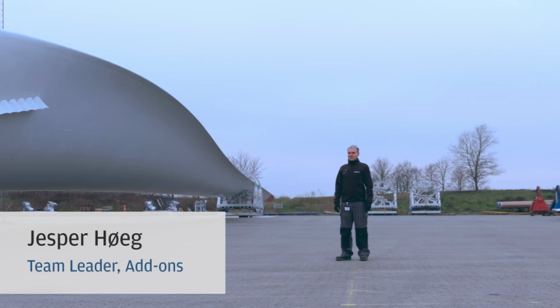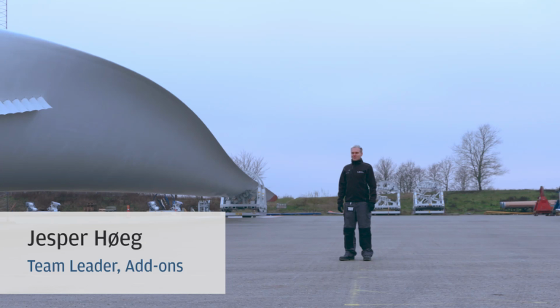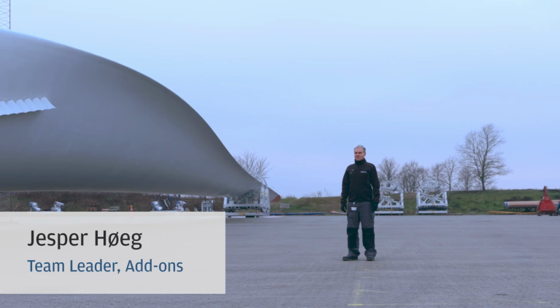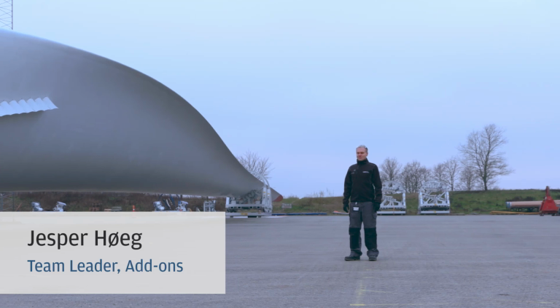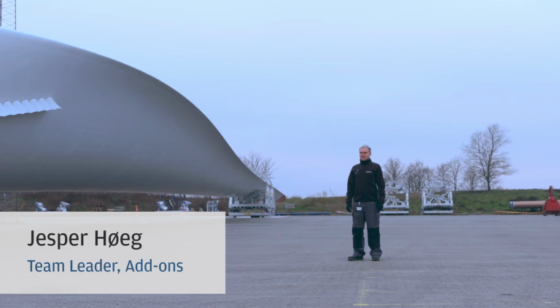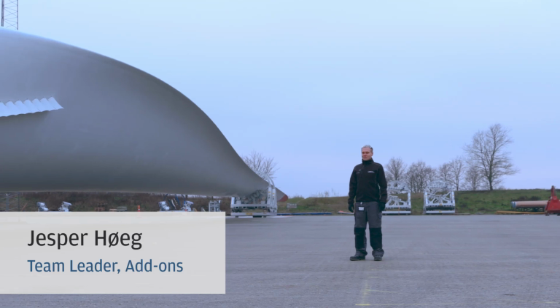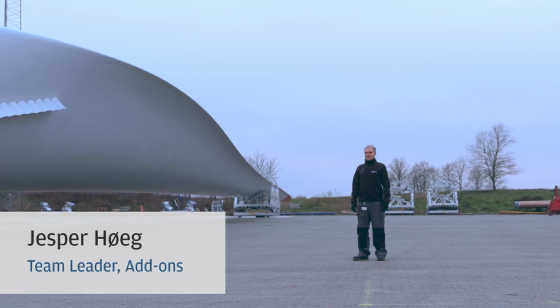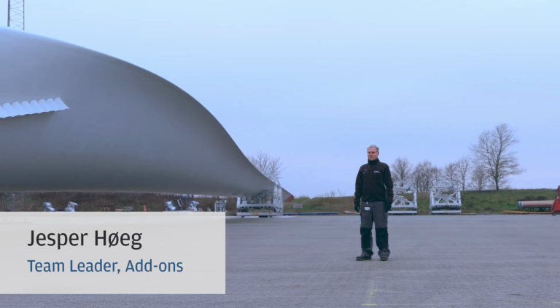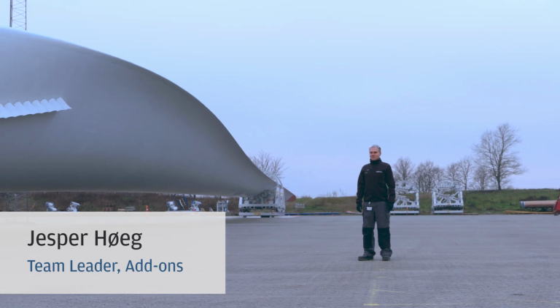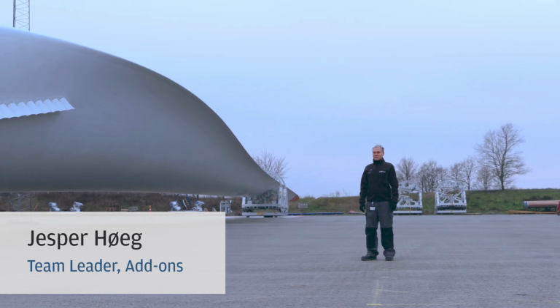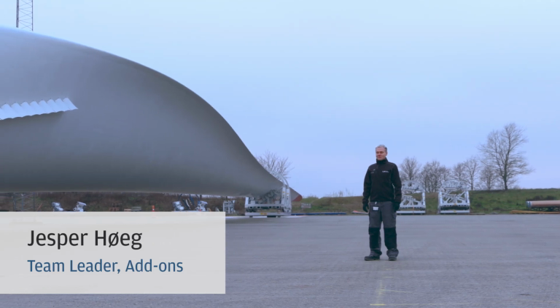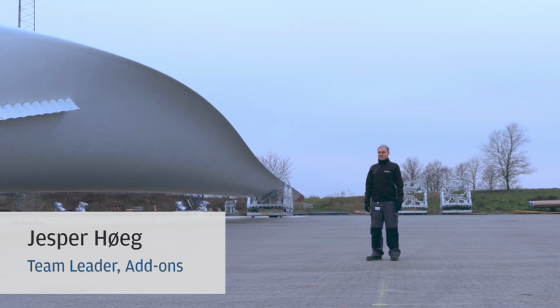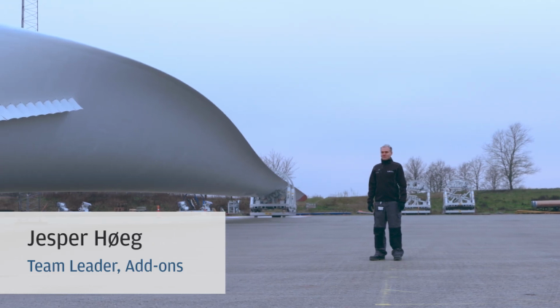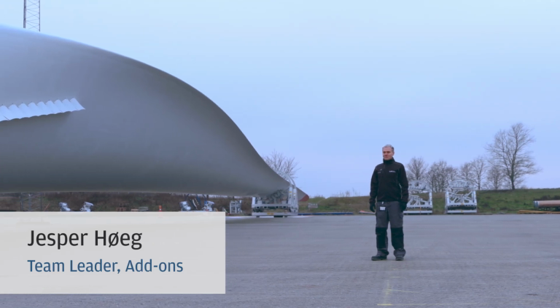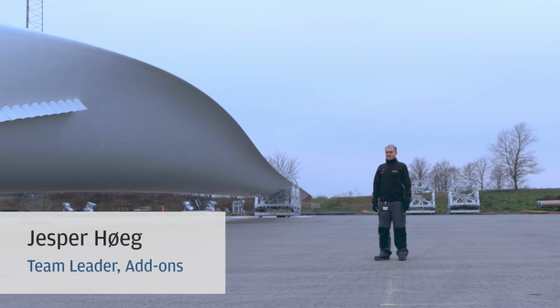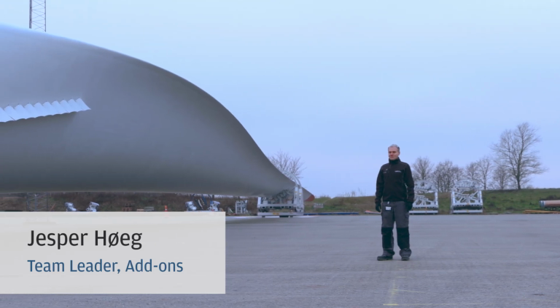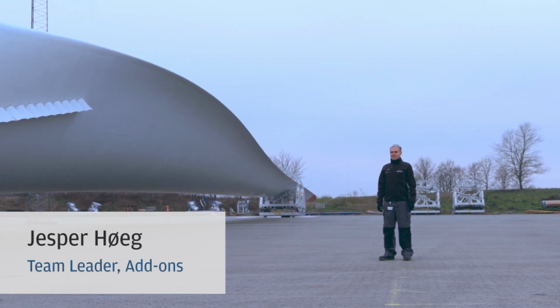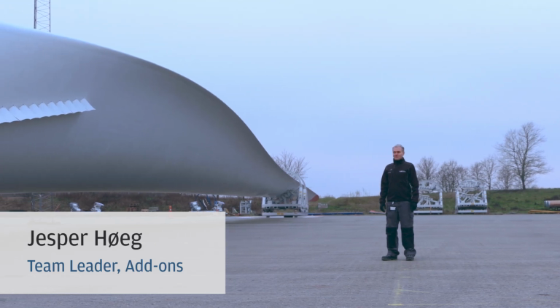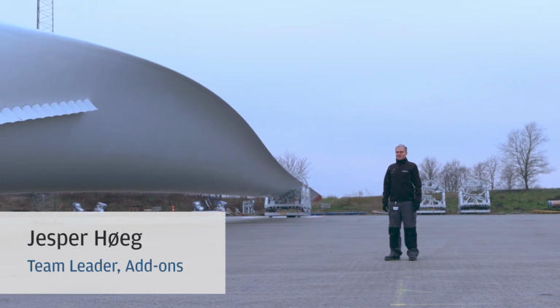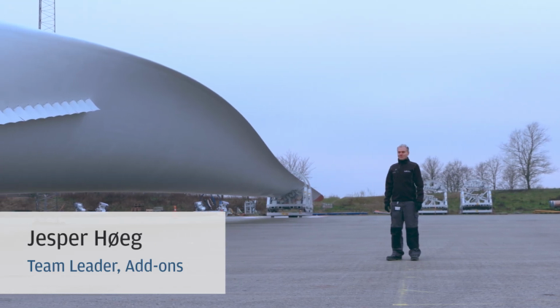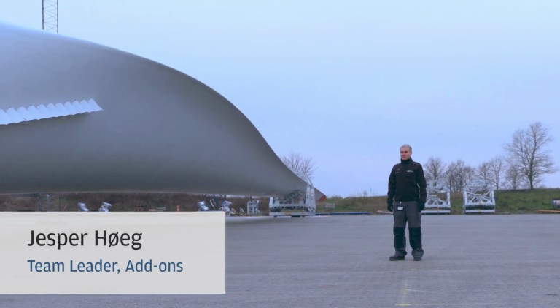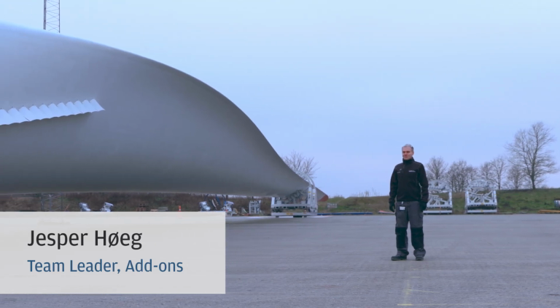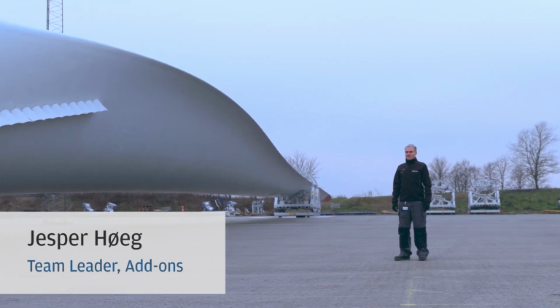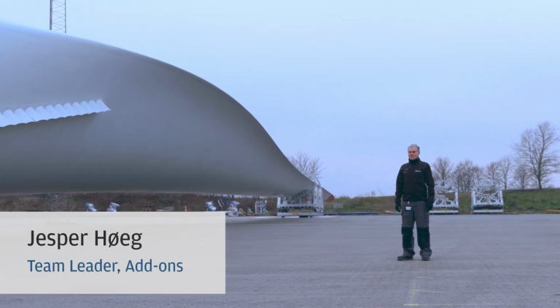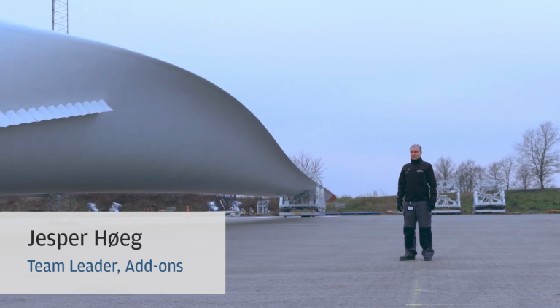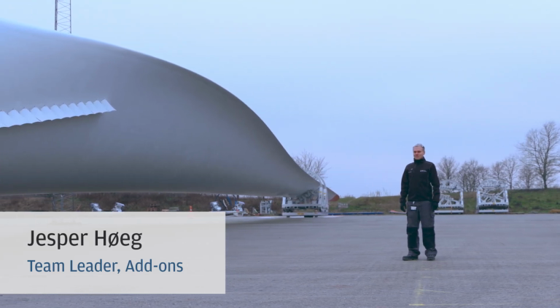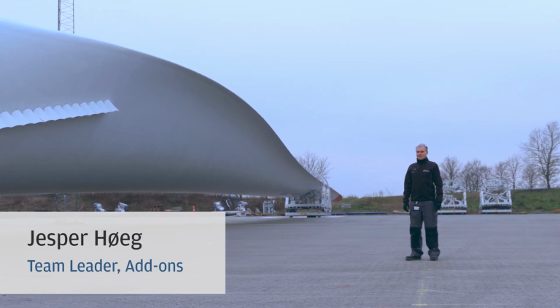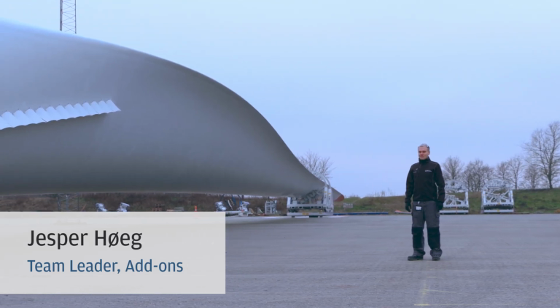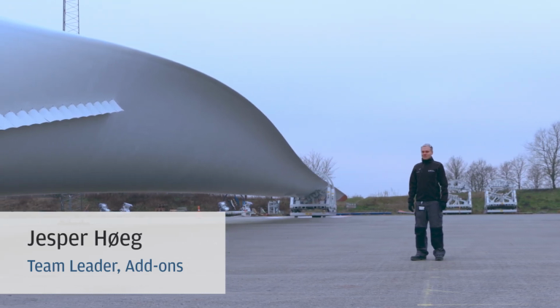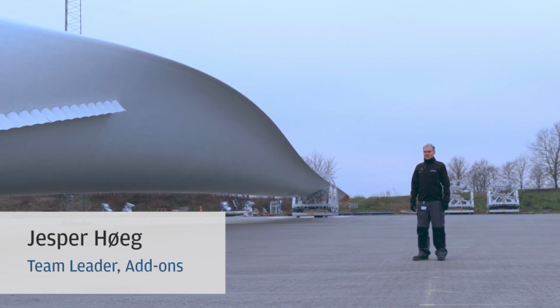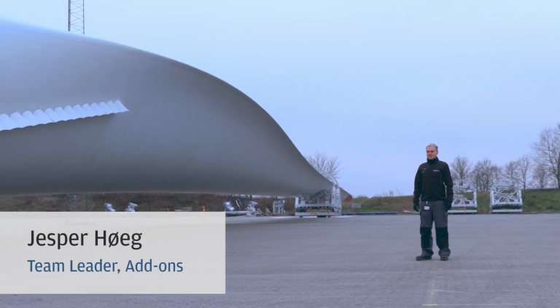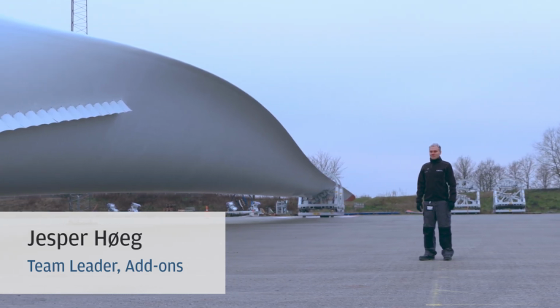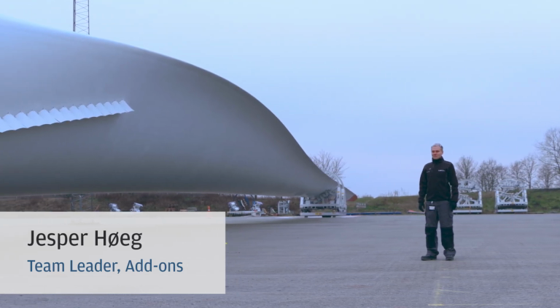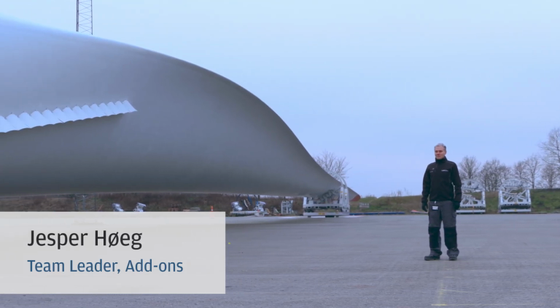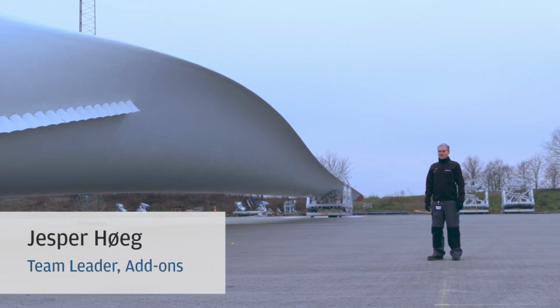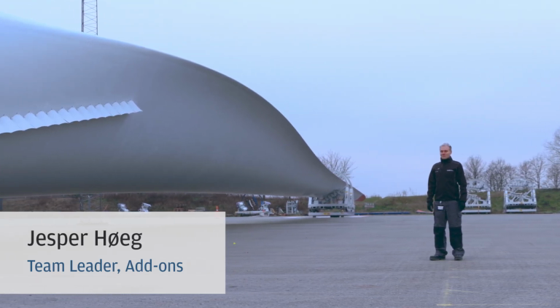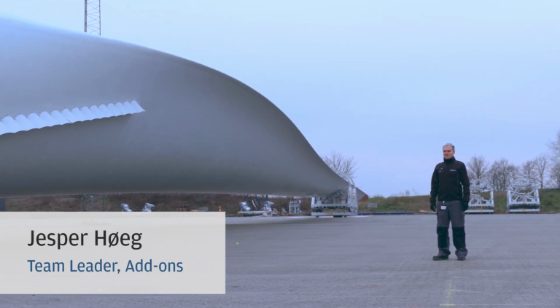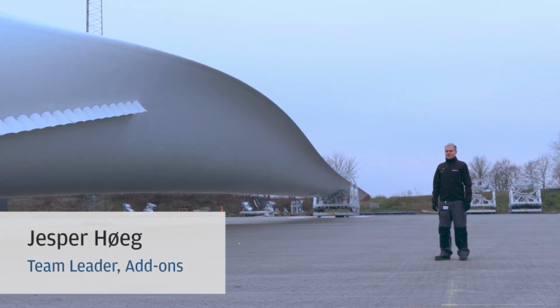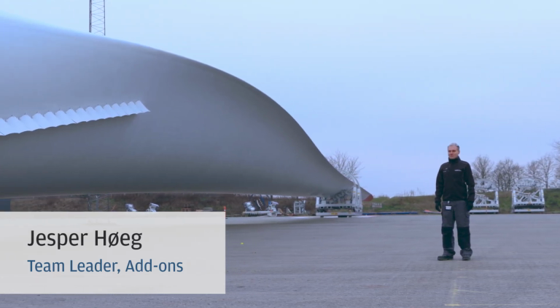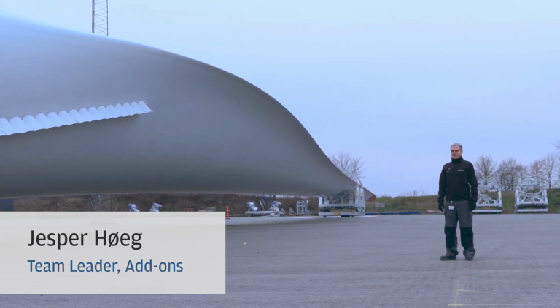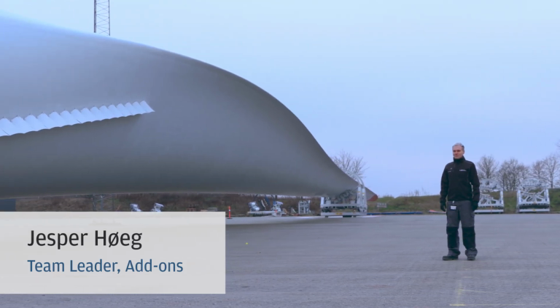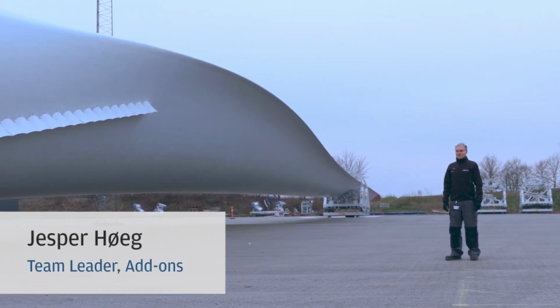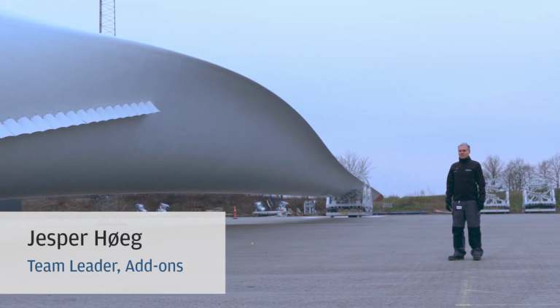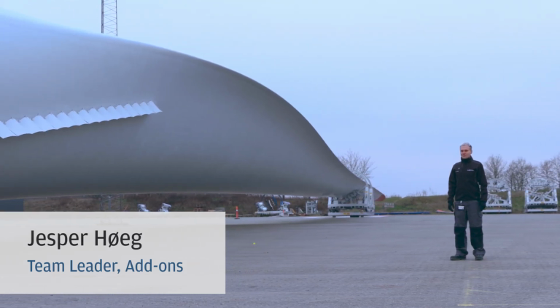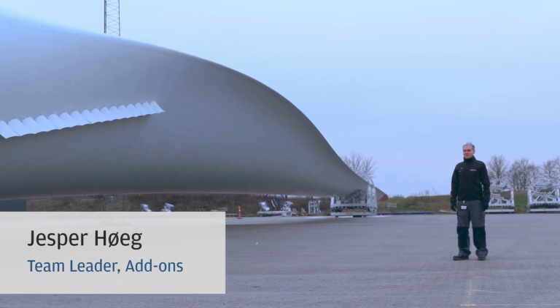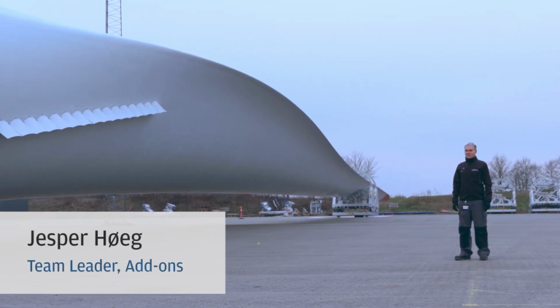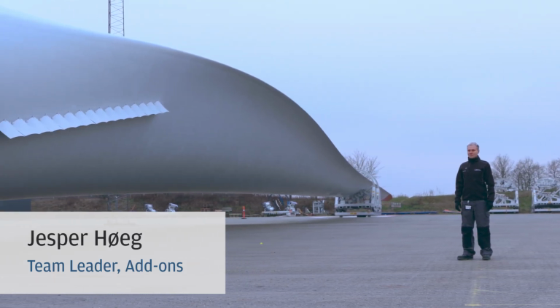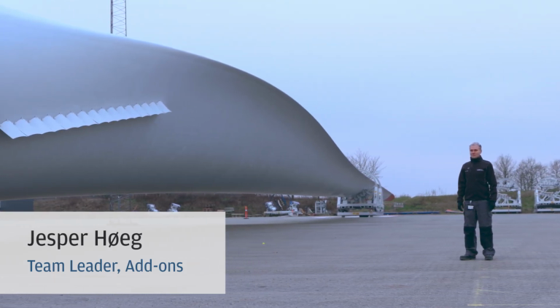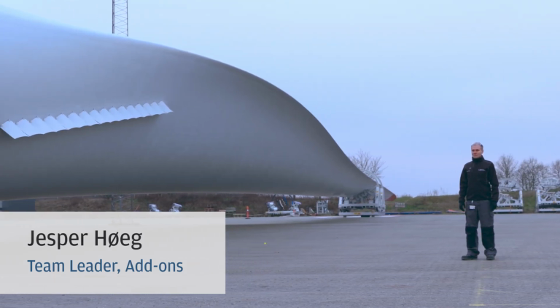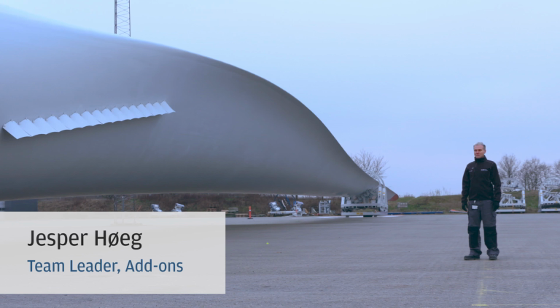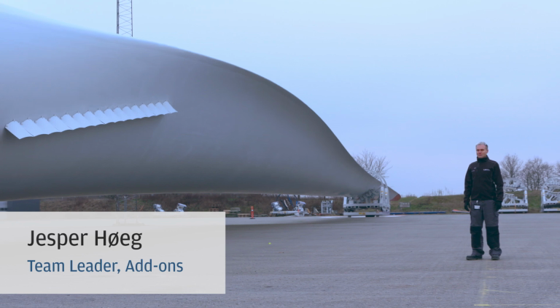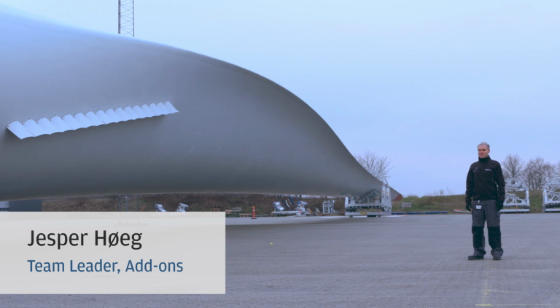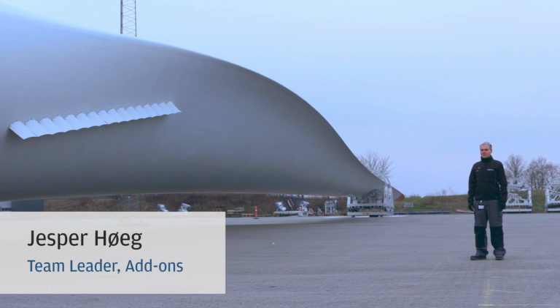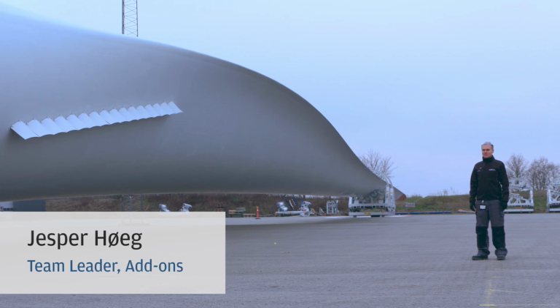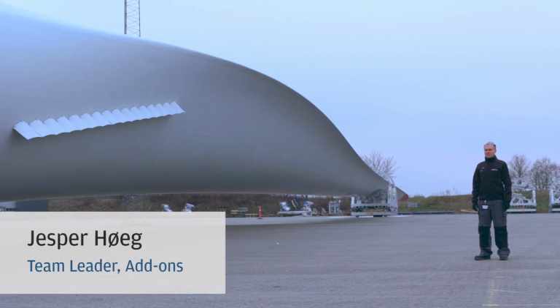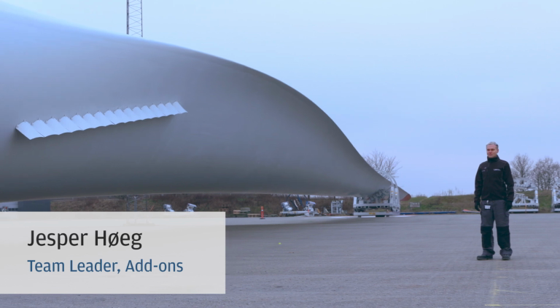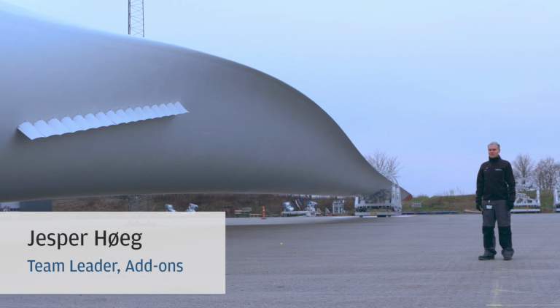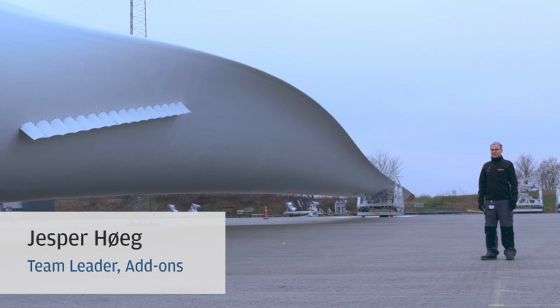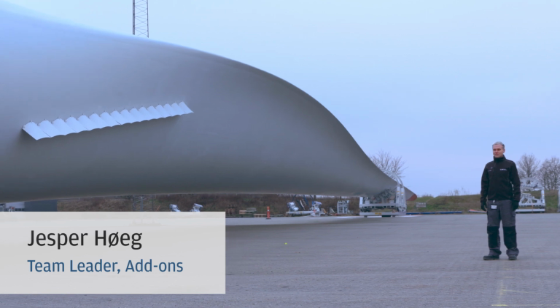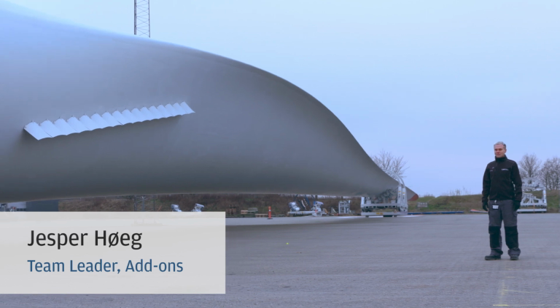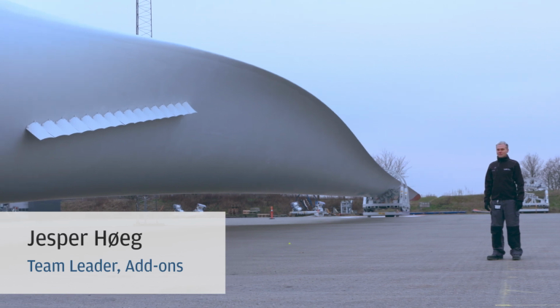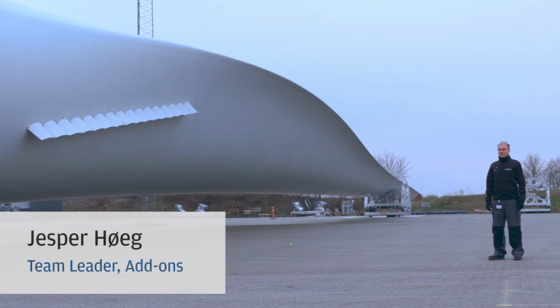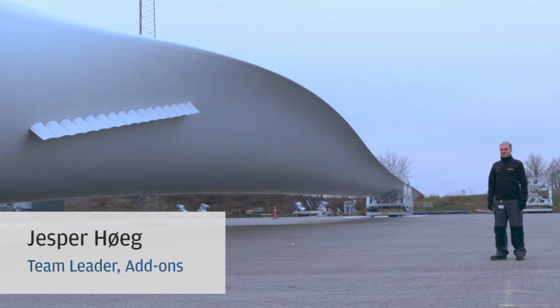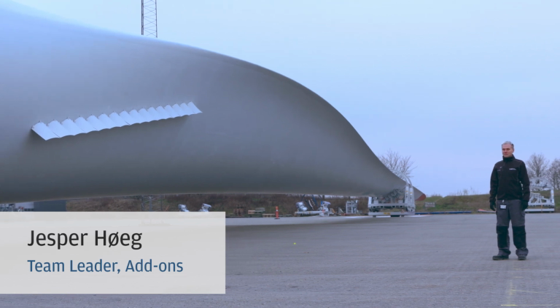My name is Jesper Høgh, and I'm working as senior engineer and team leader for the add-on team in the material and process department.